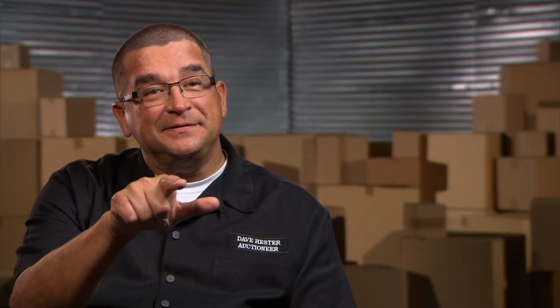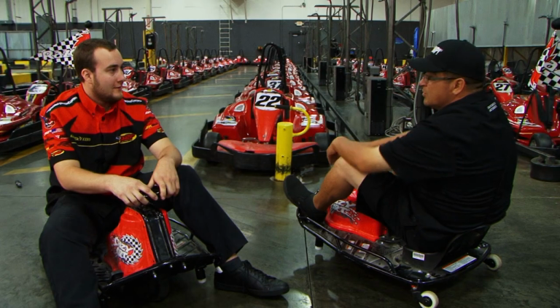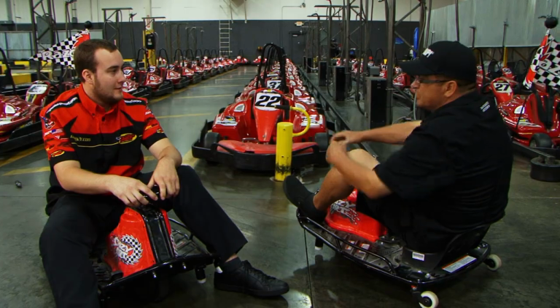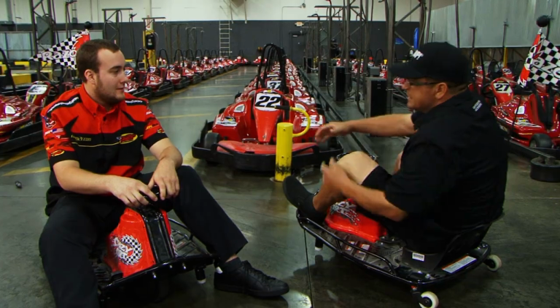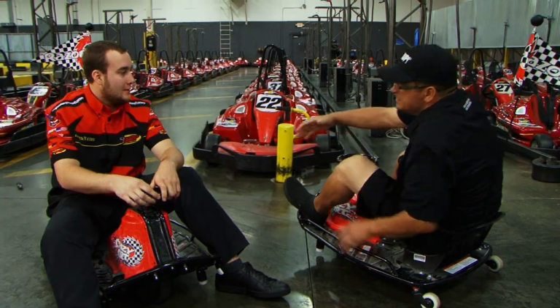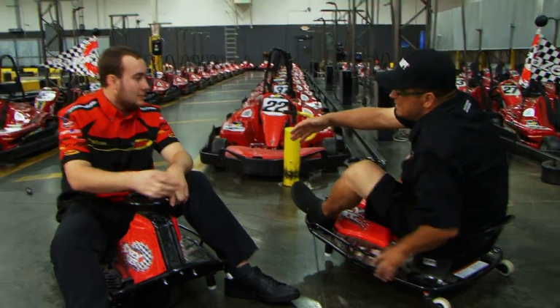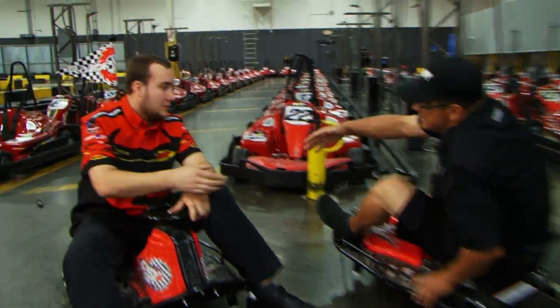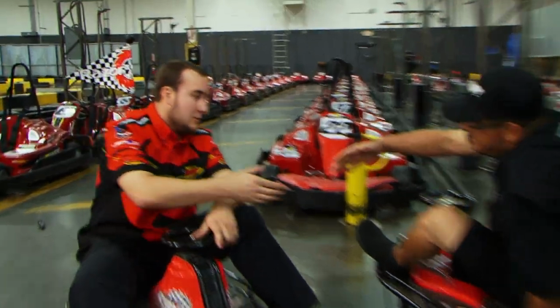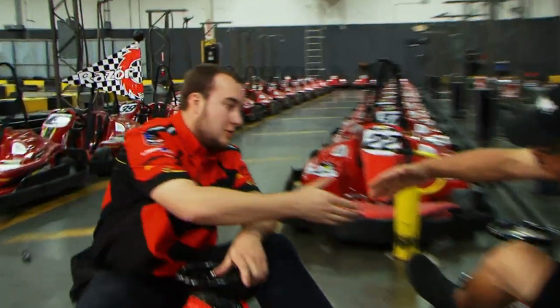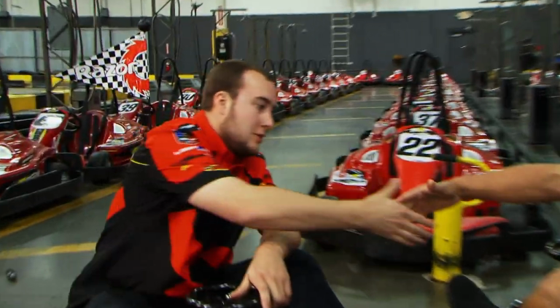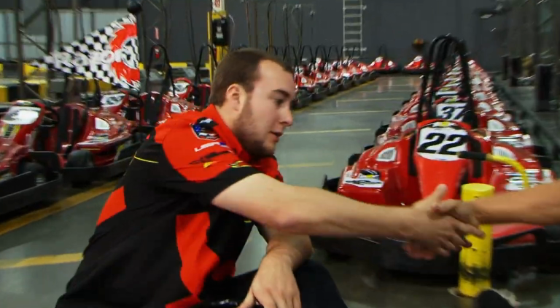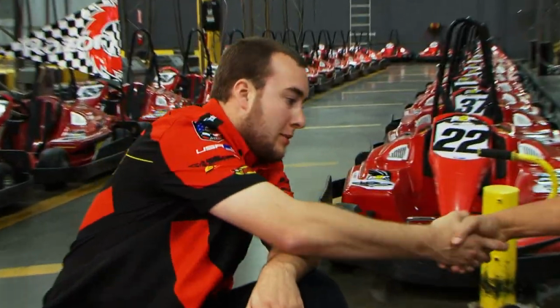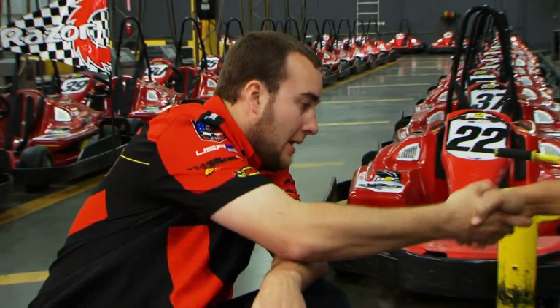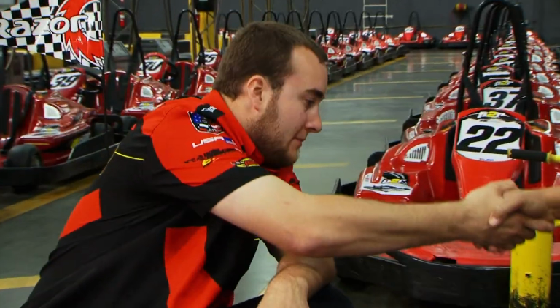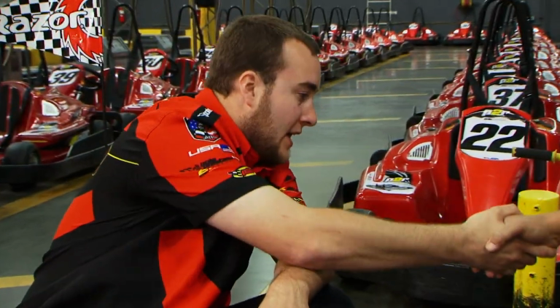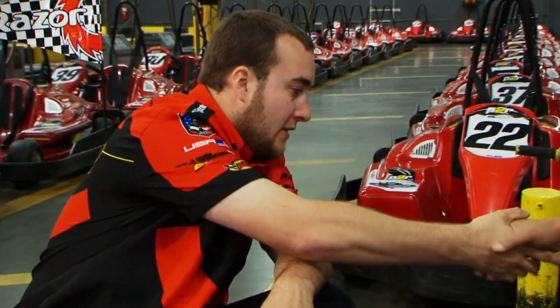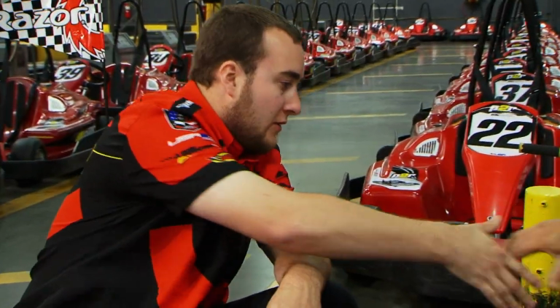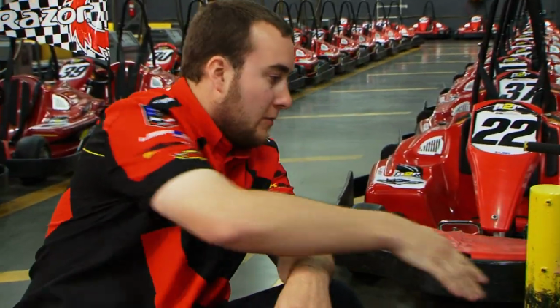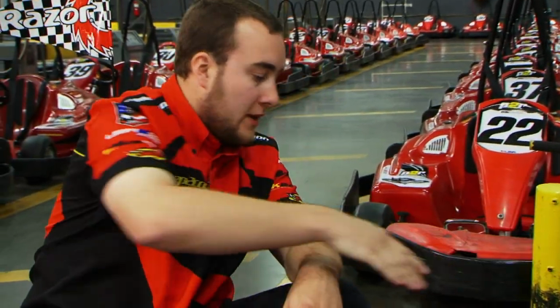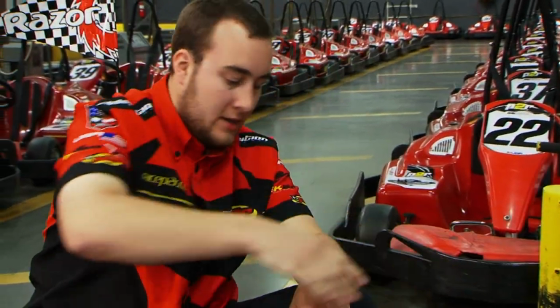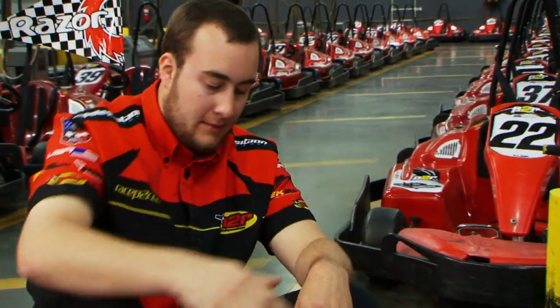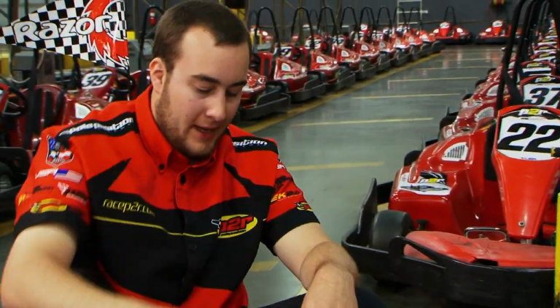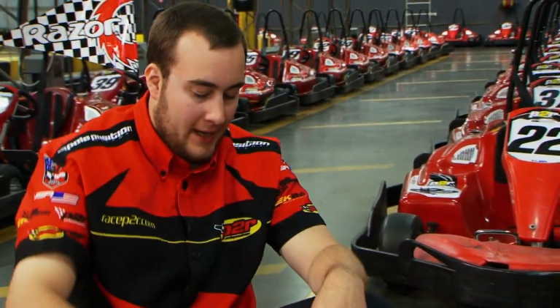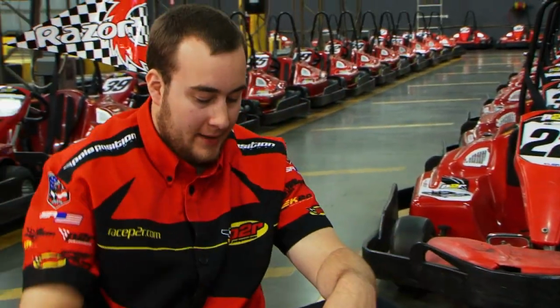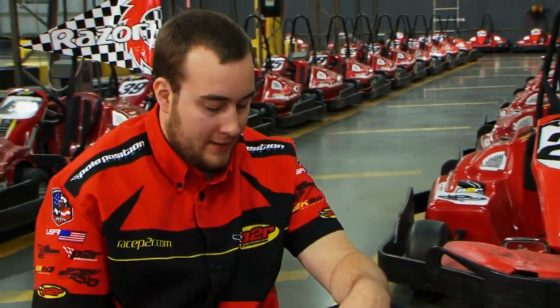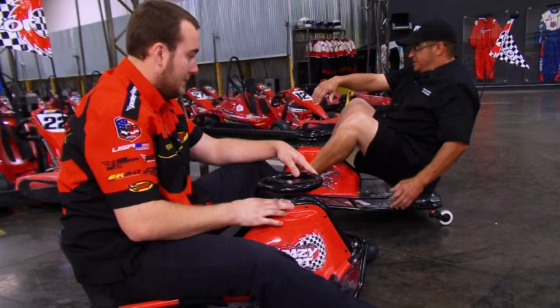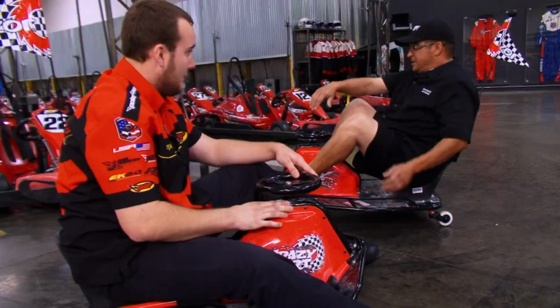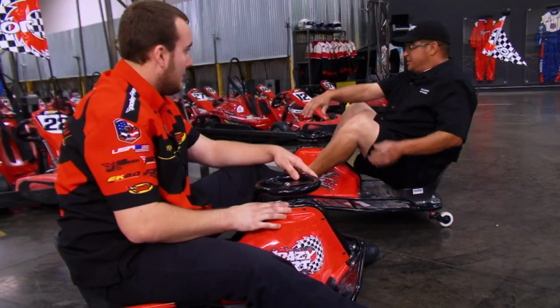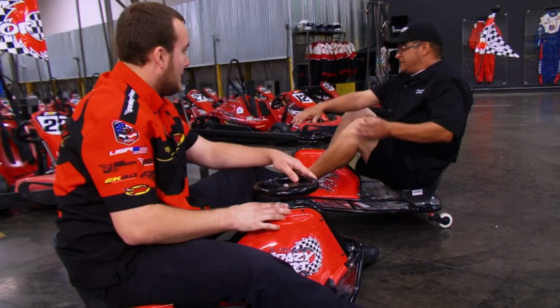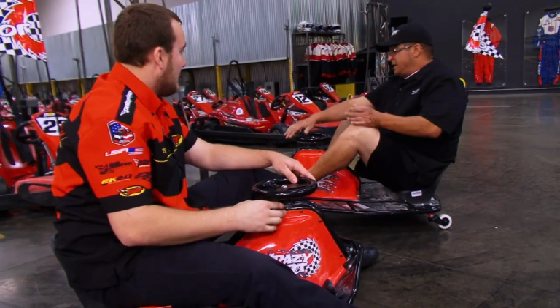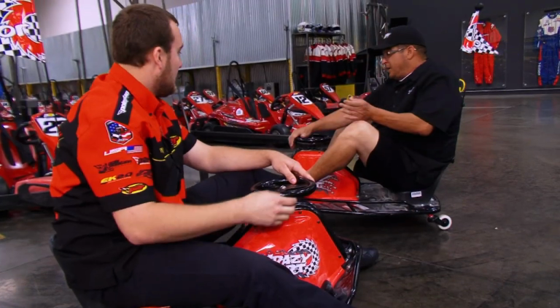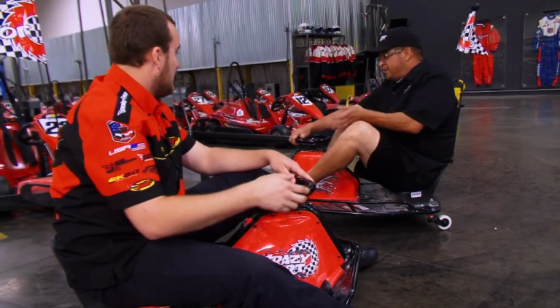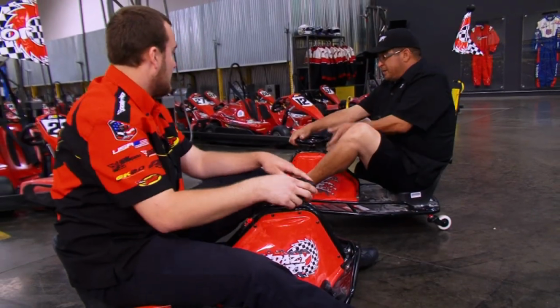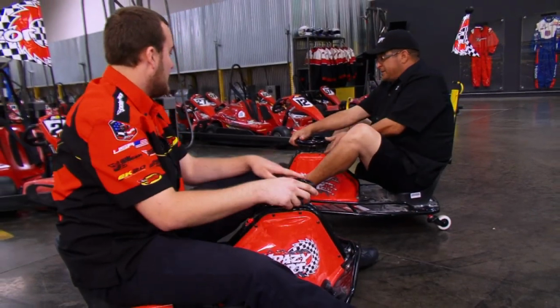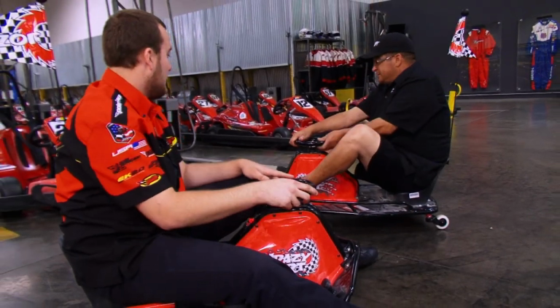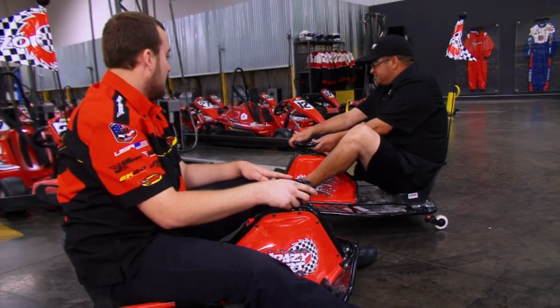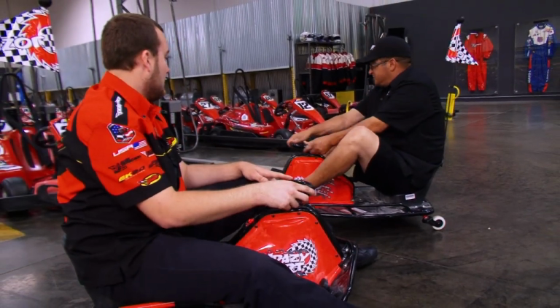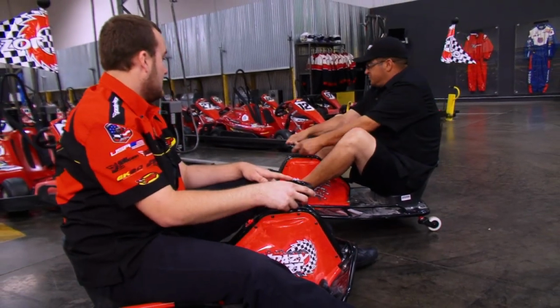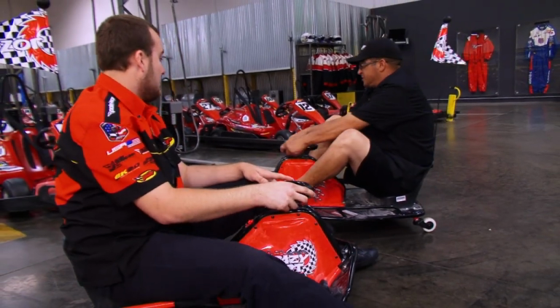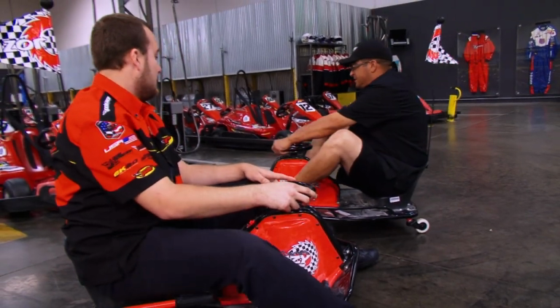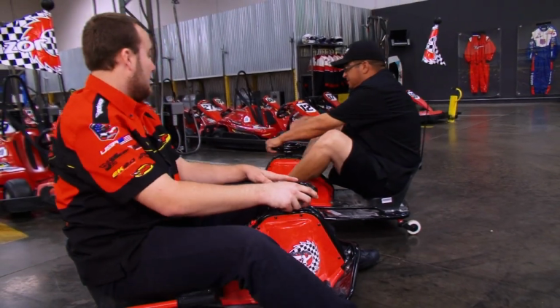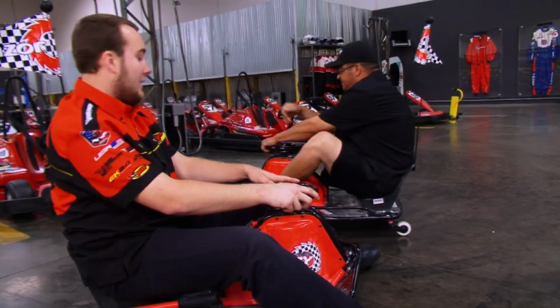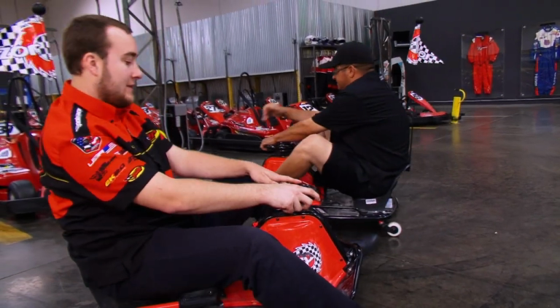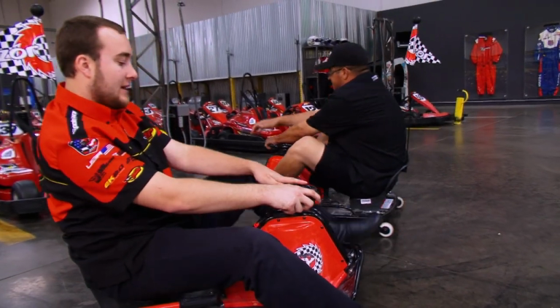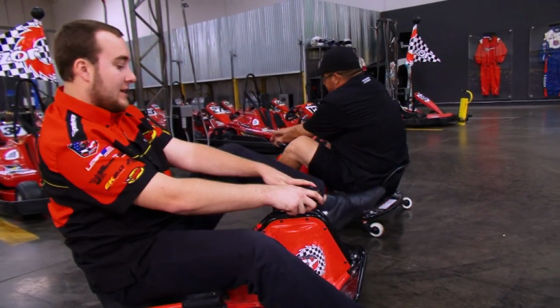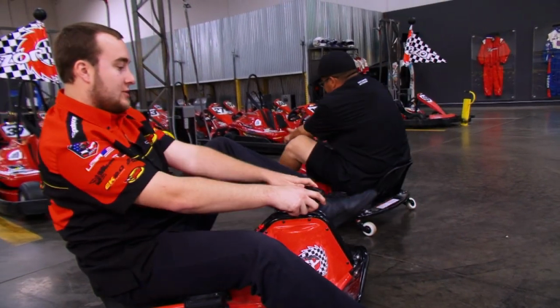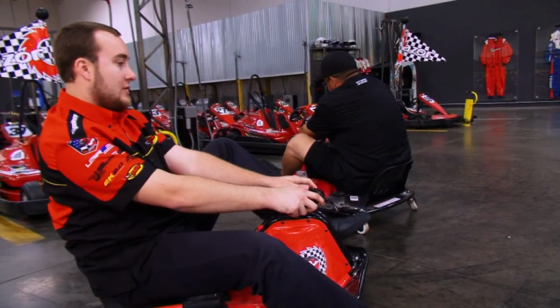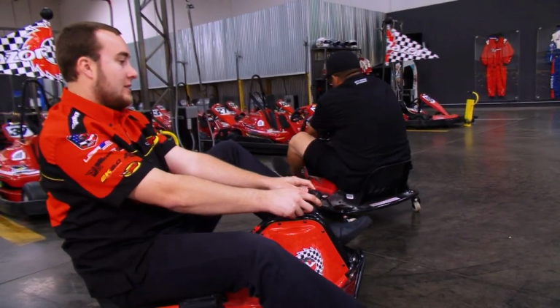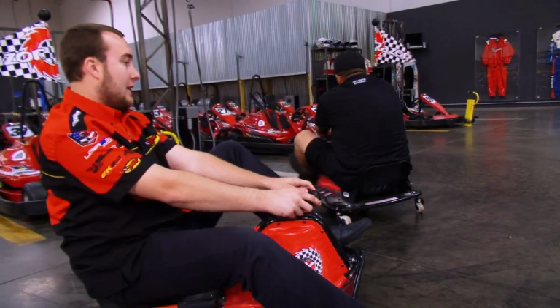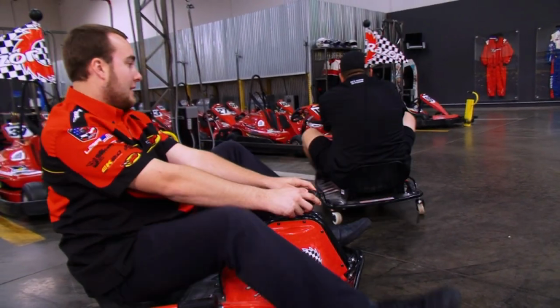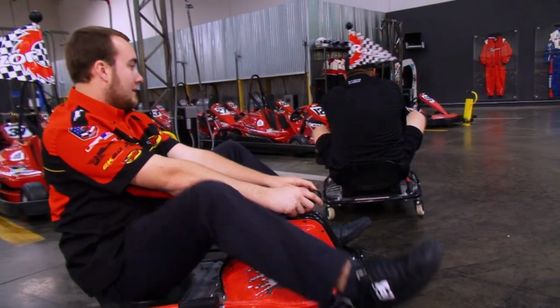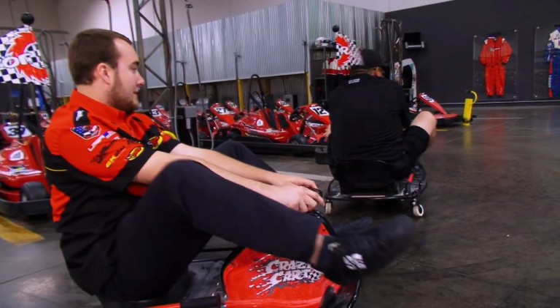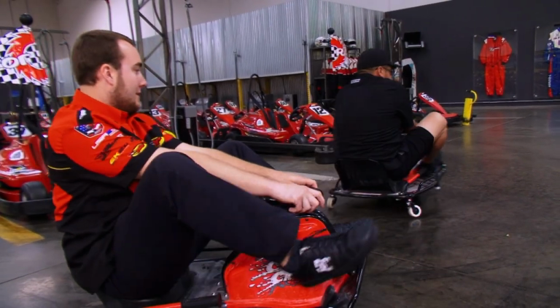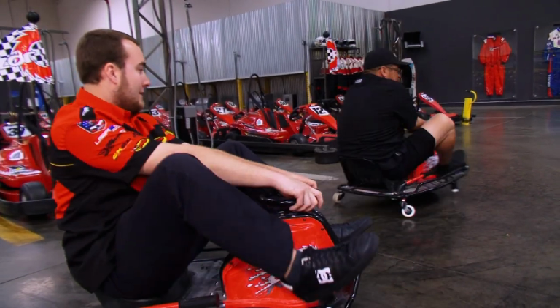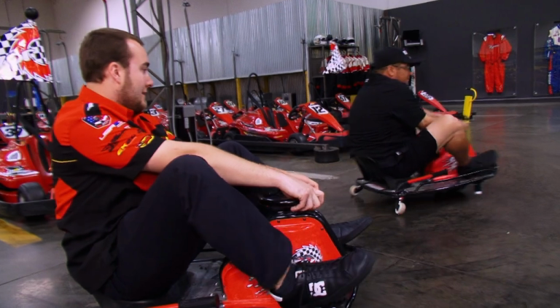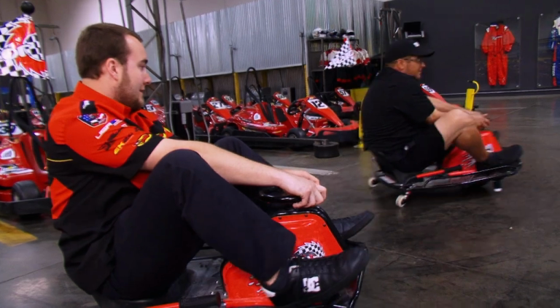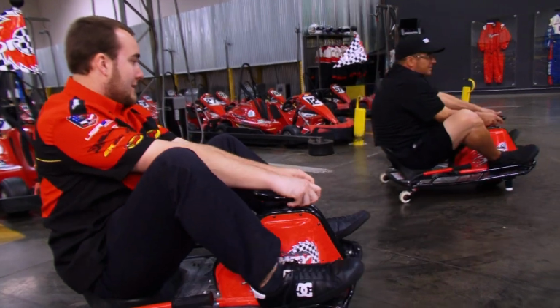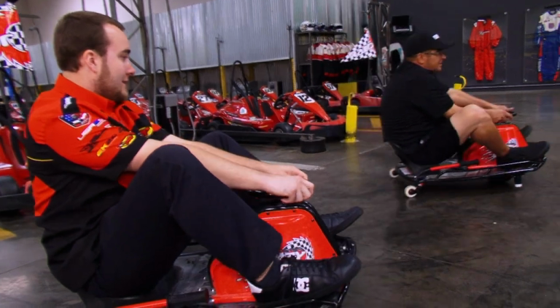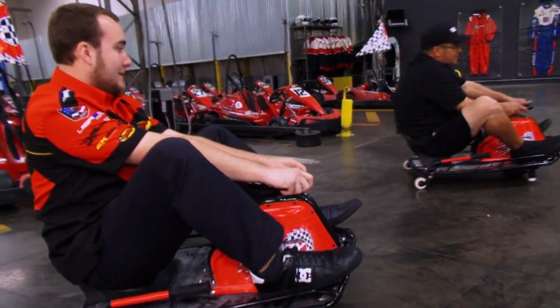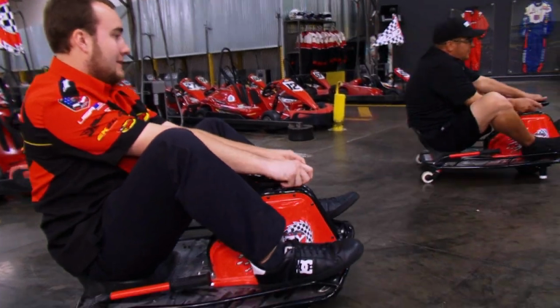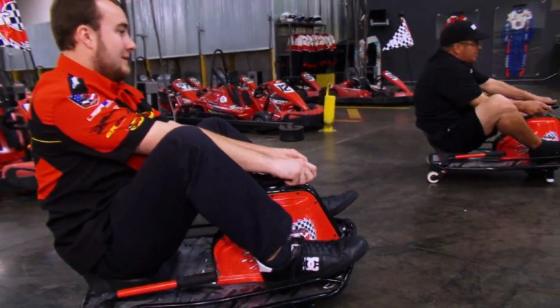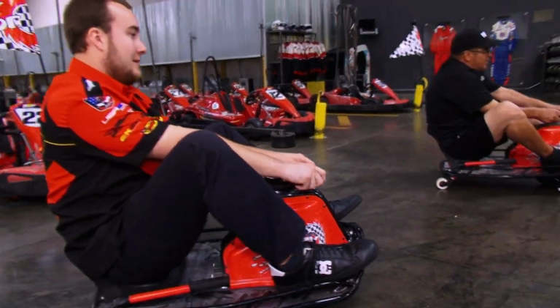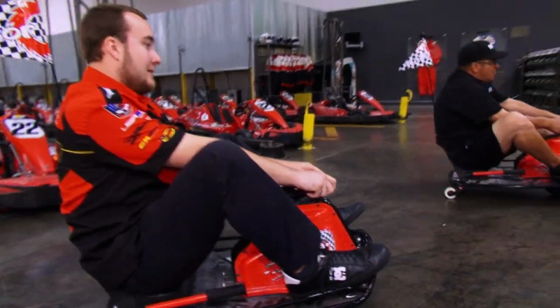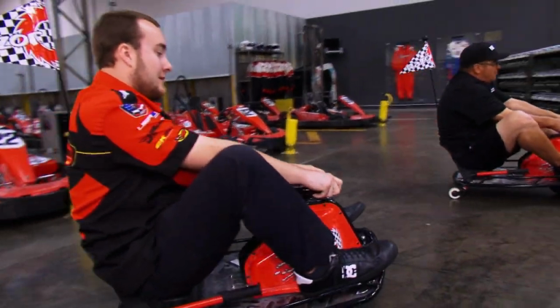Well, thanks a lot, Dale. No problem. Thank you for bringing them by. You think that you can help me get these in the truck? I think I sure can. Here we go.